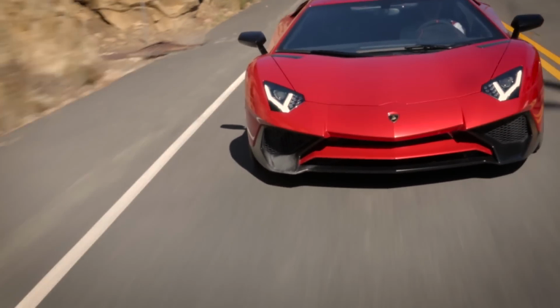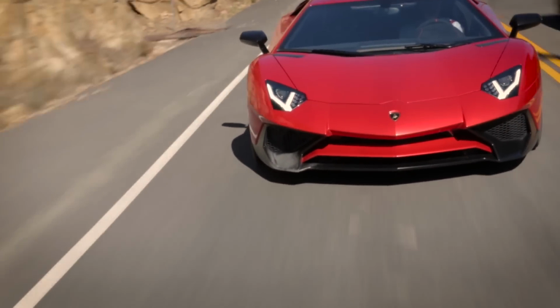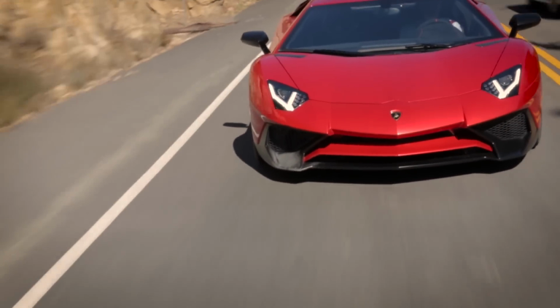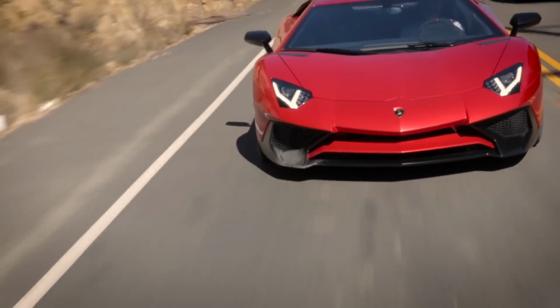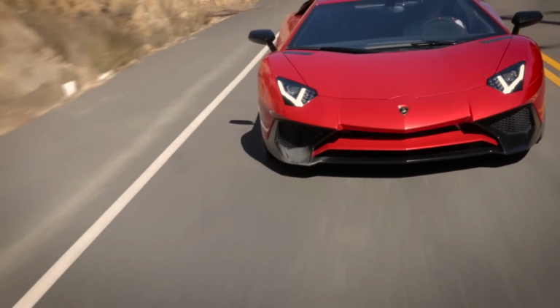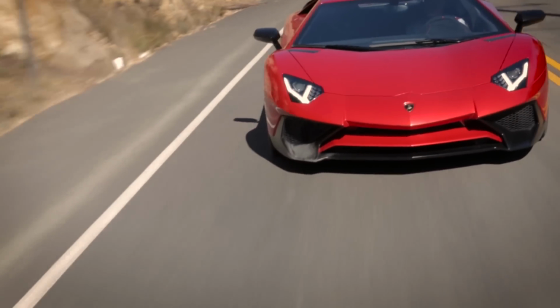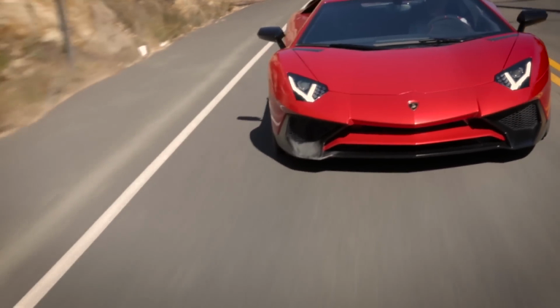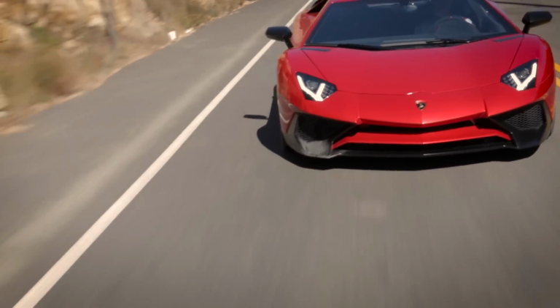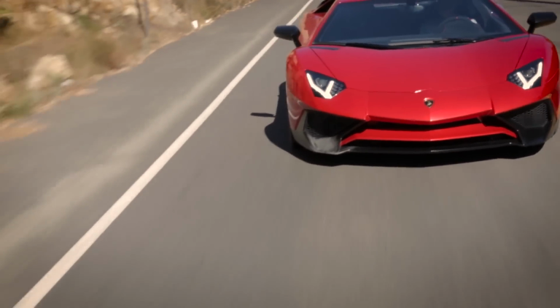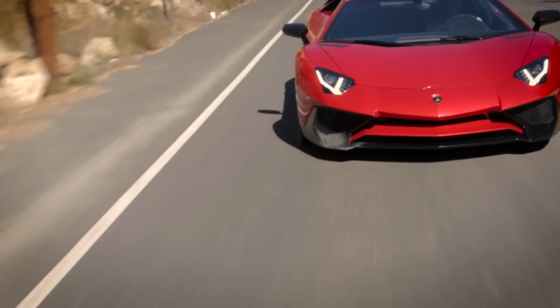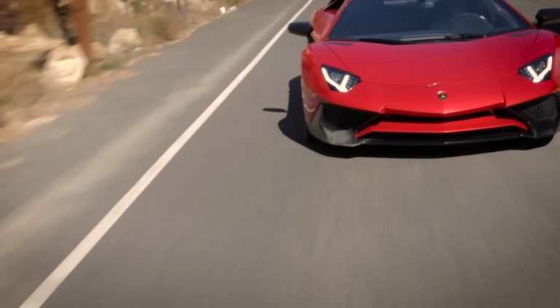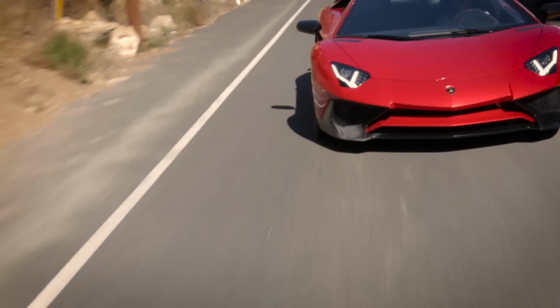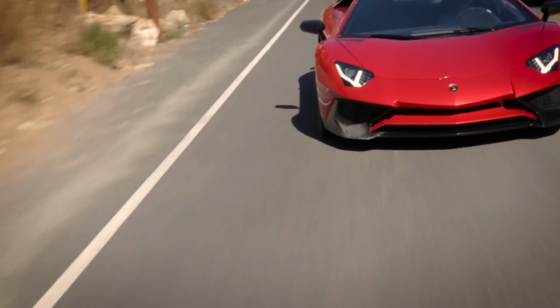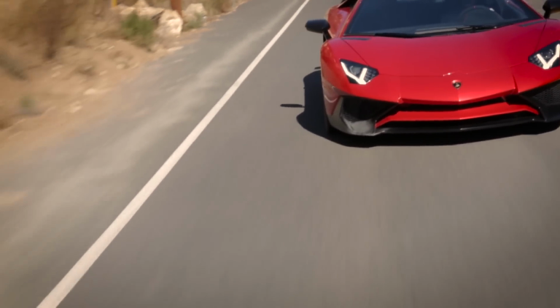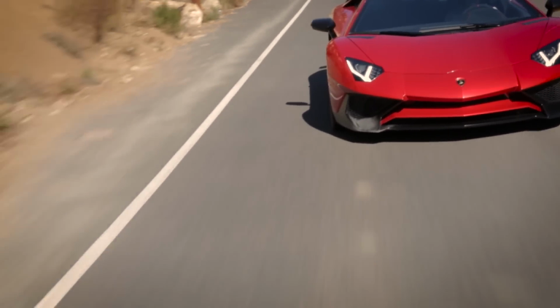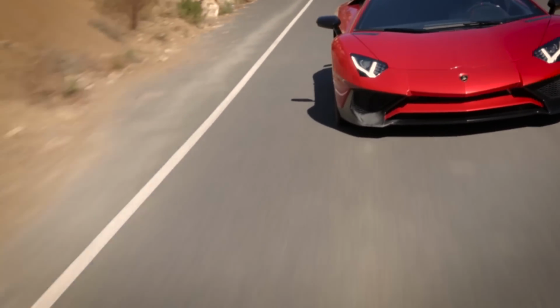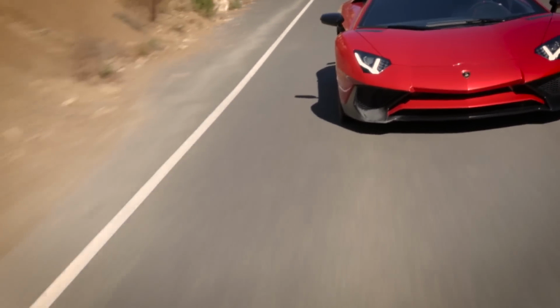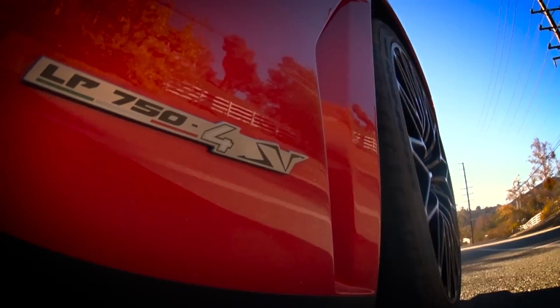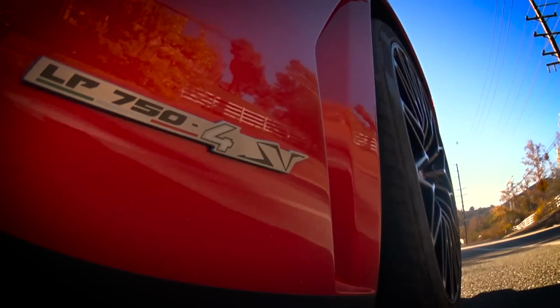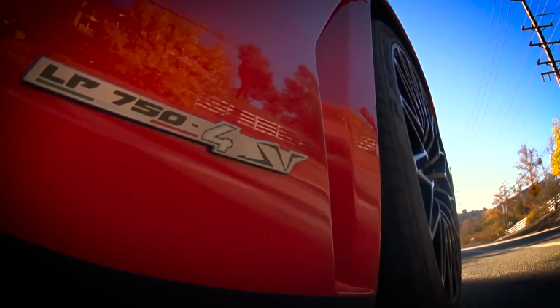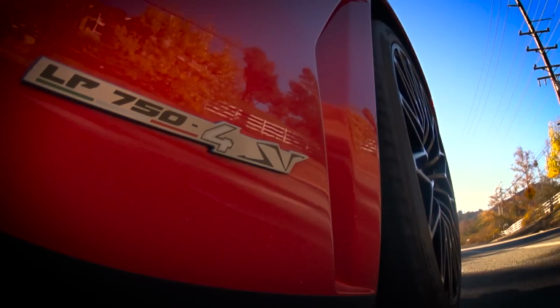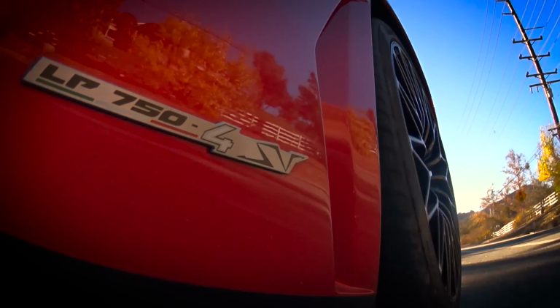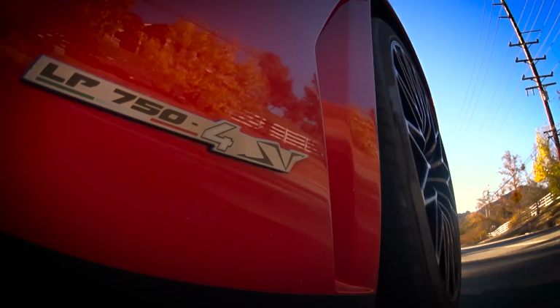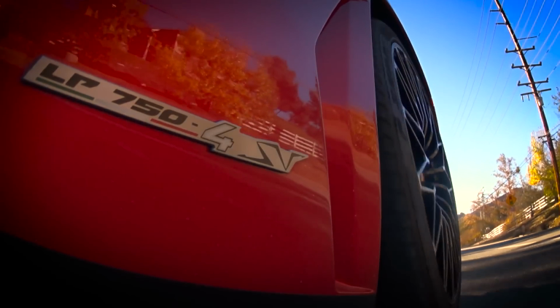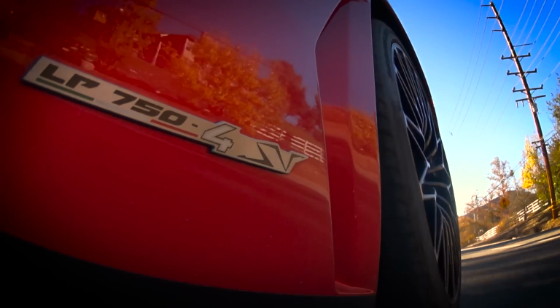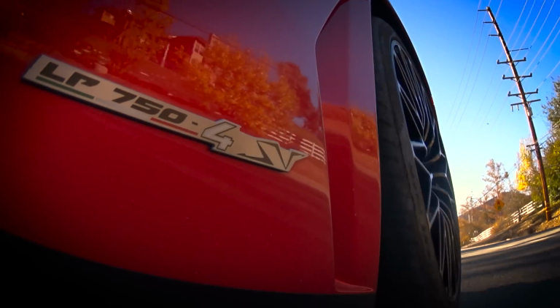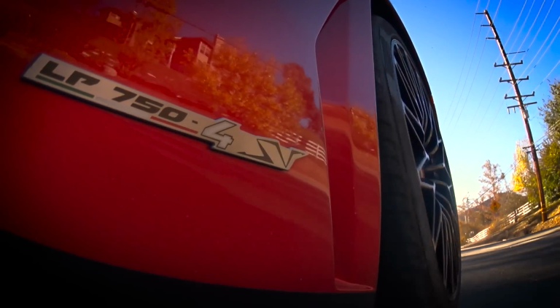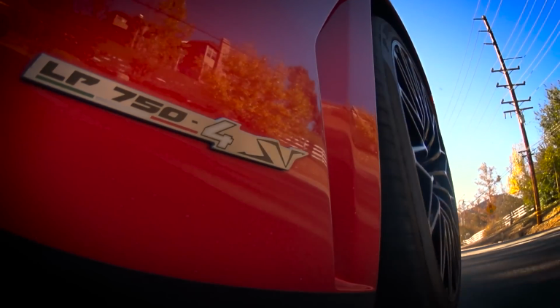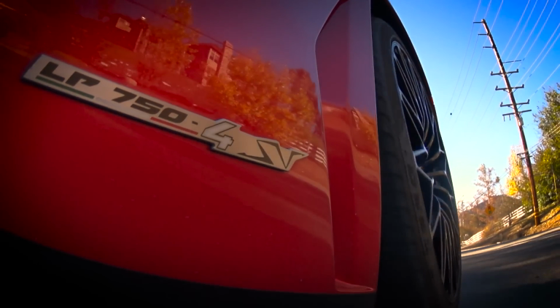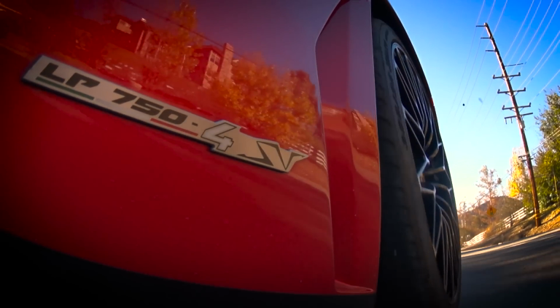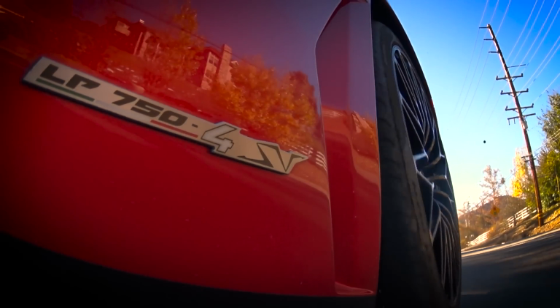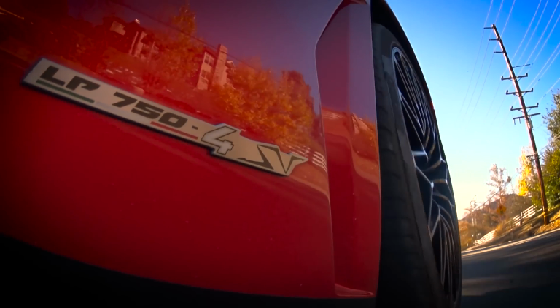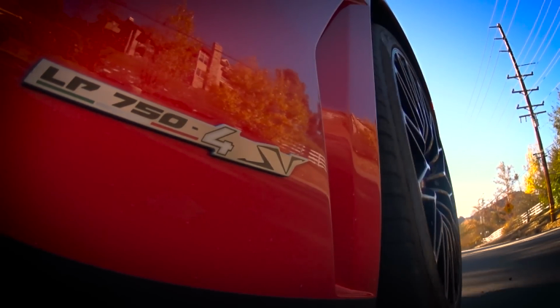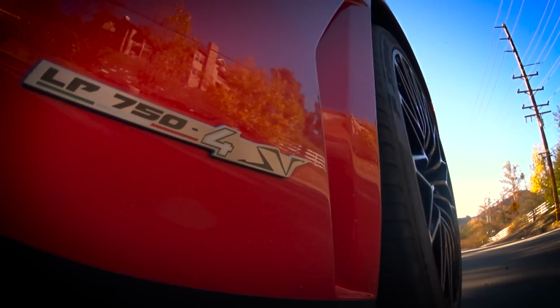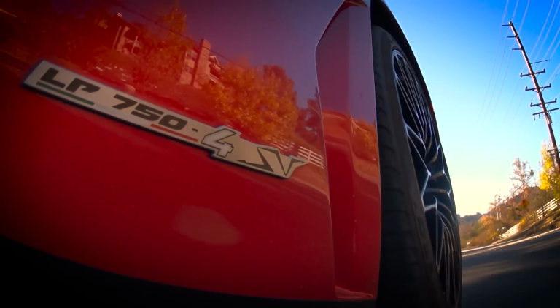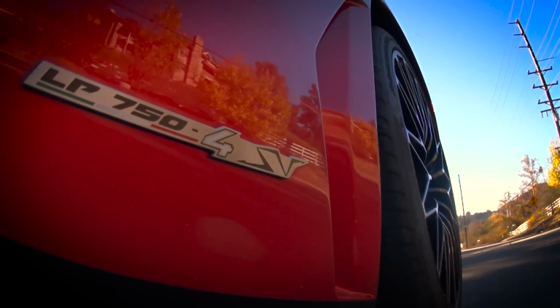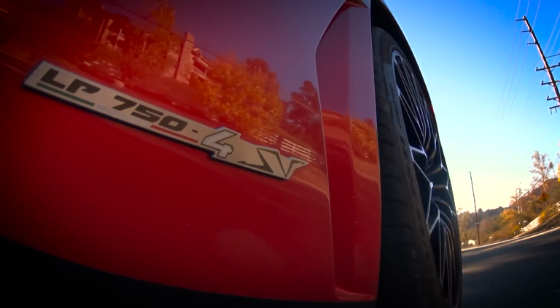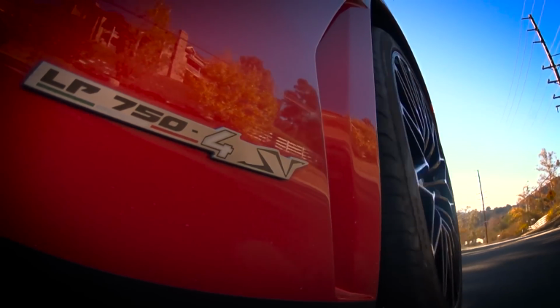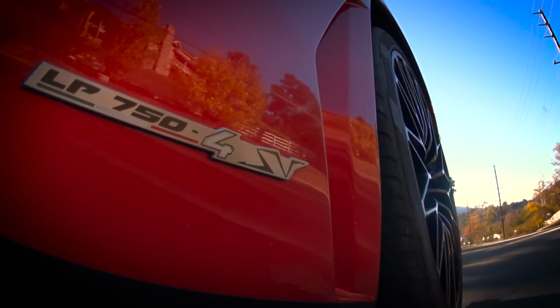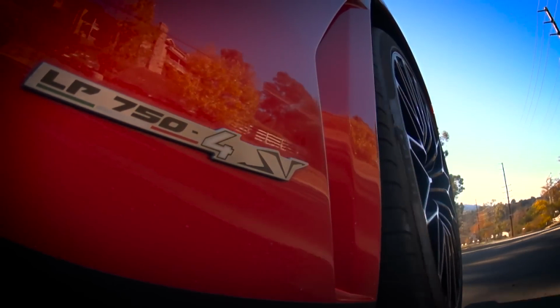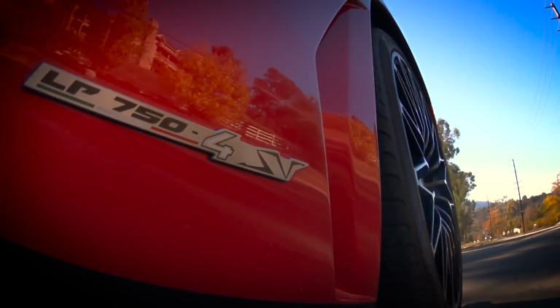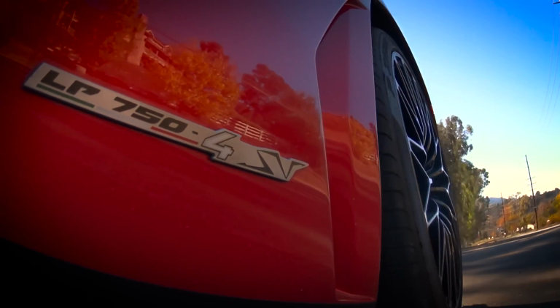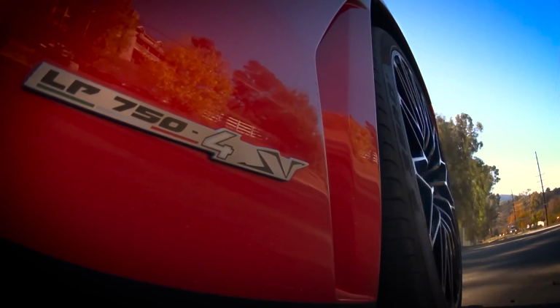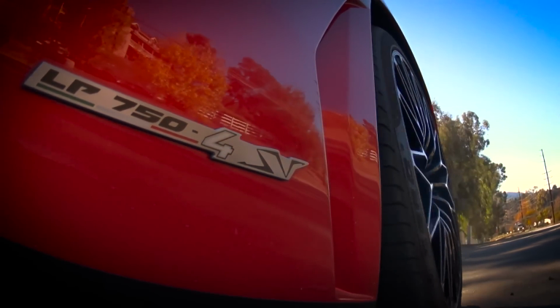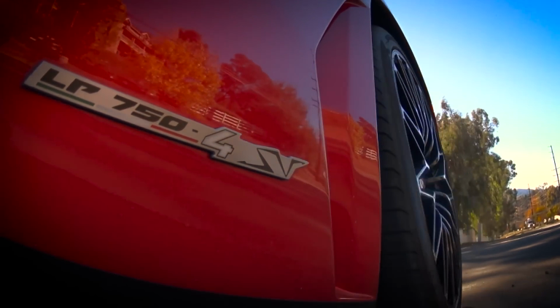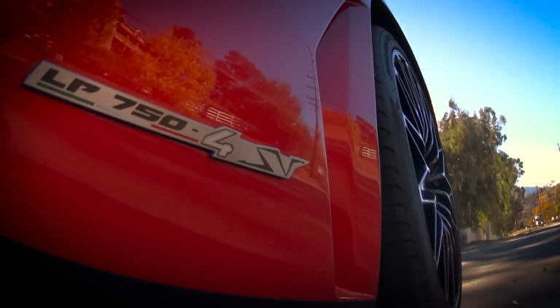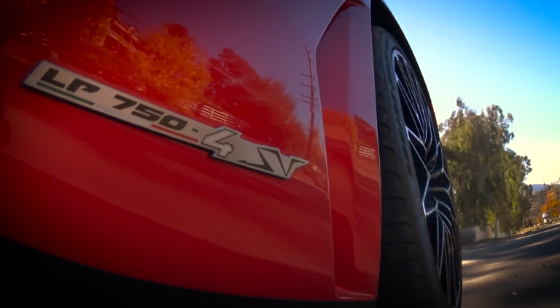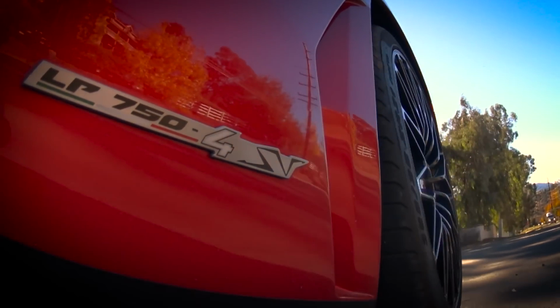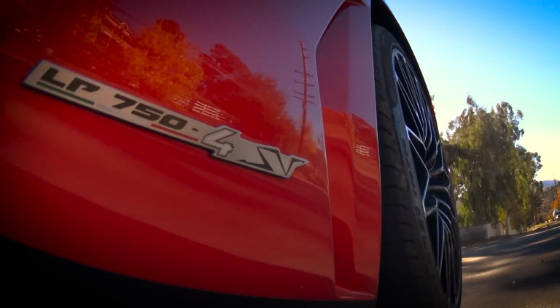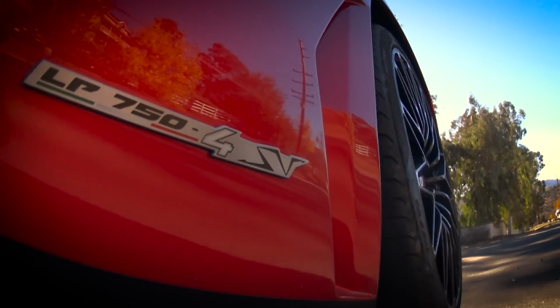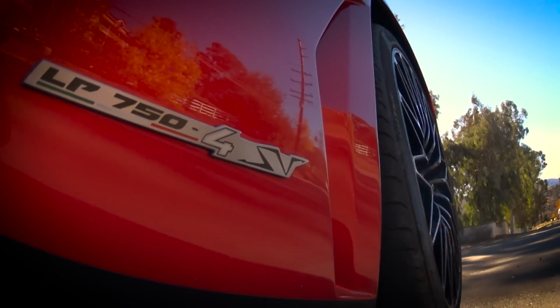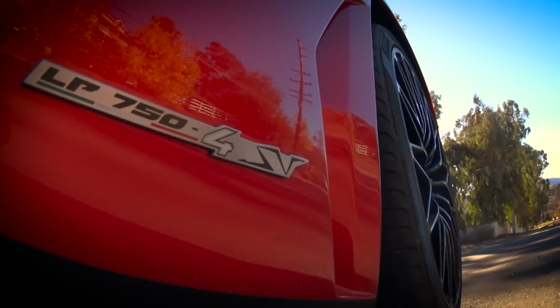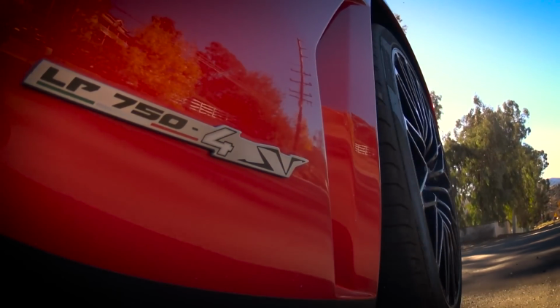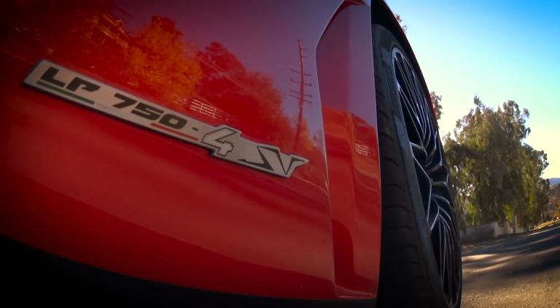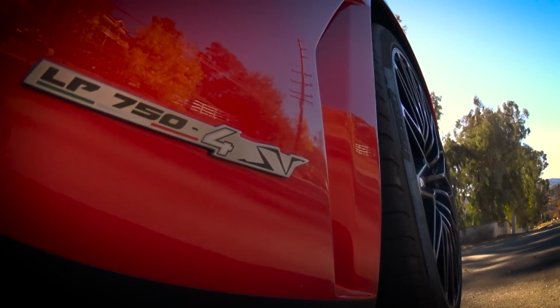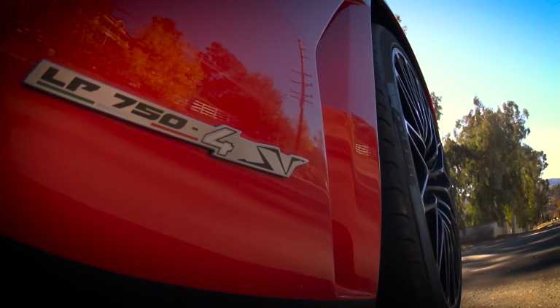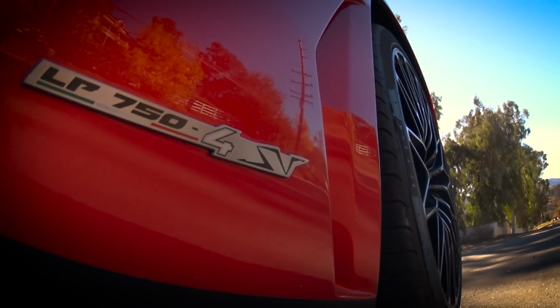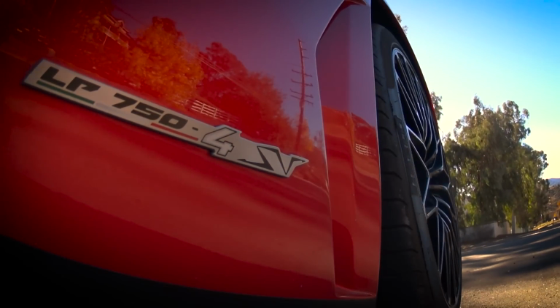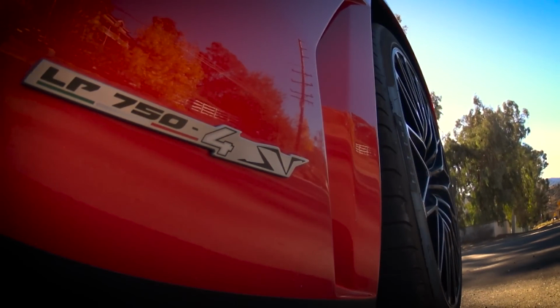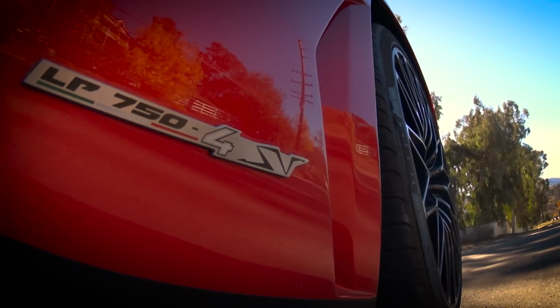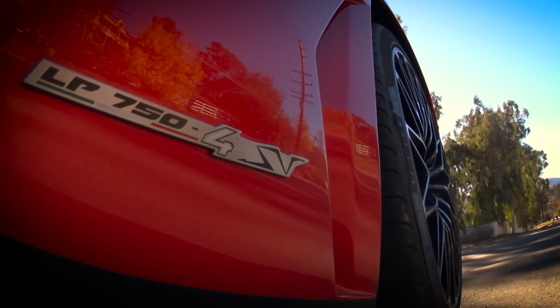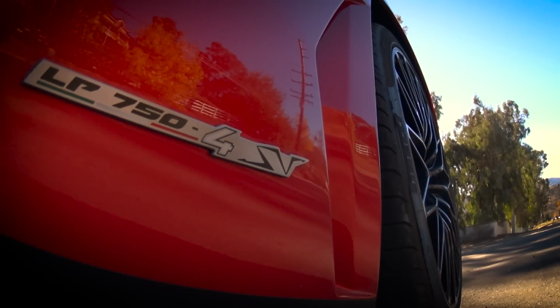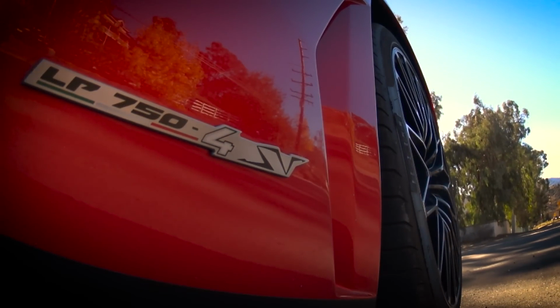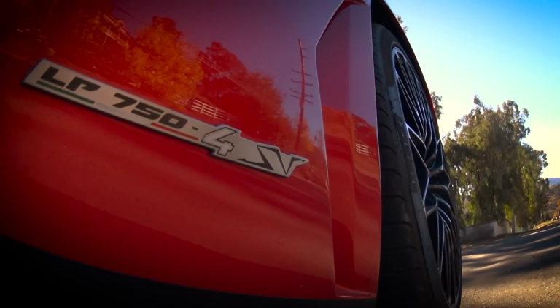Going the other direction, all SVs have big carbon ceramic brakes standard. They haul this car to a stop from 60 in less than 100 feet.